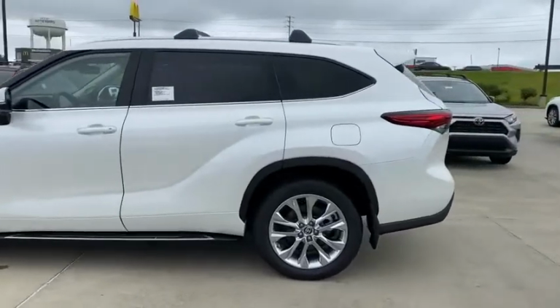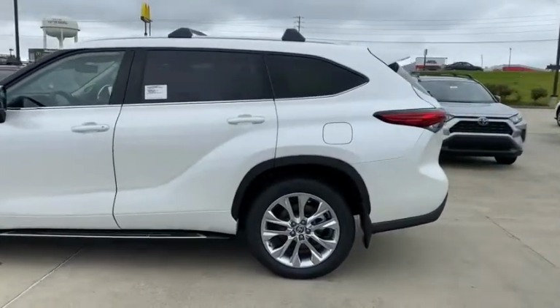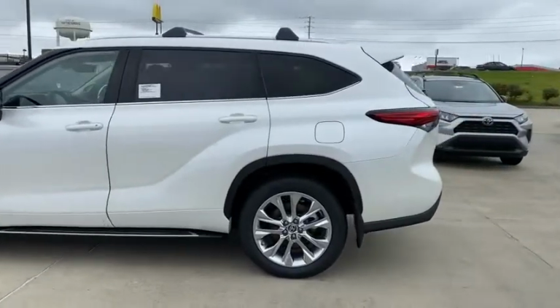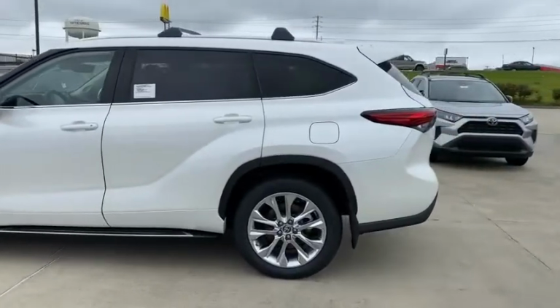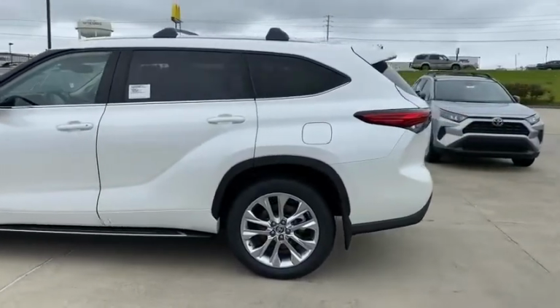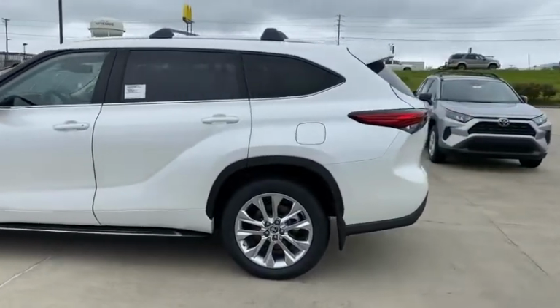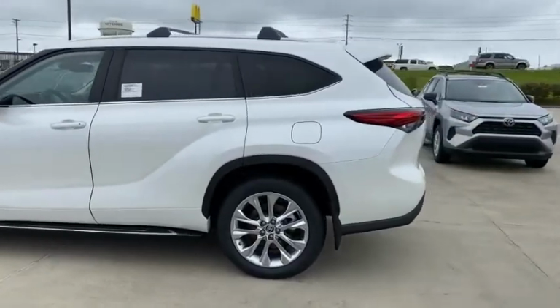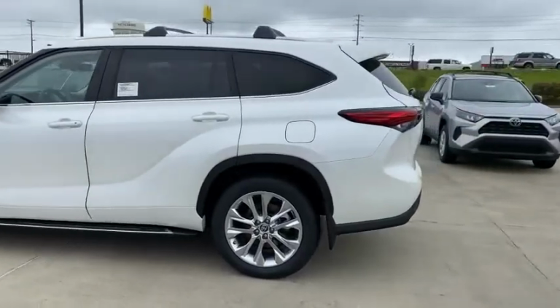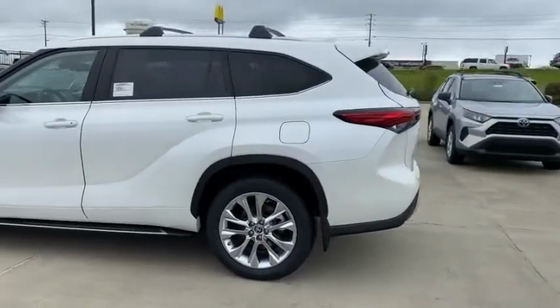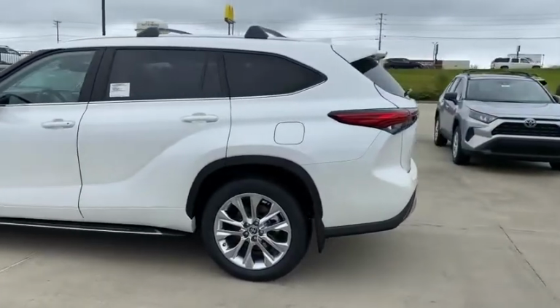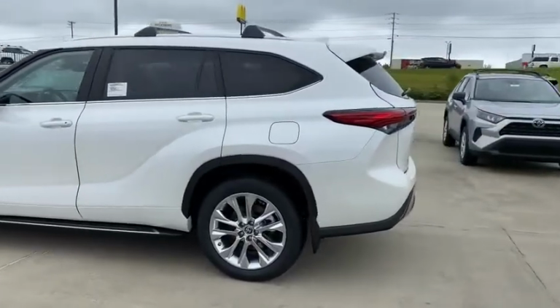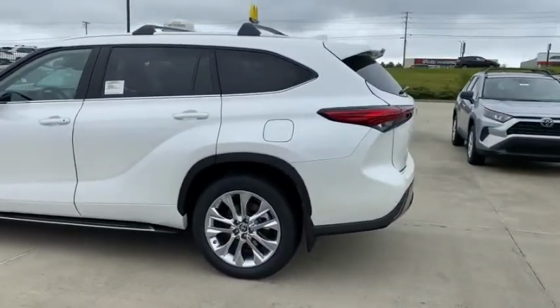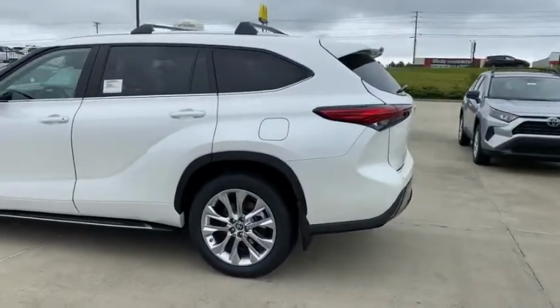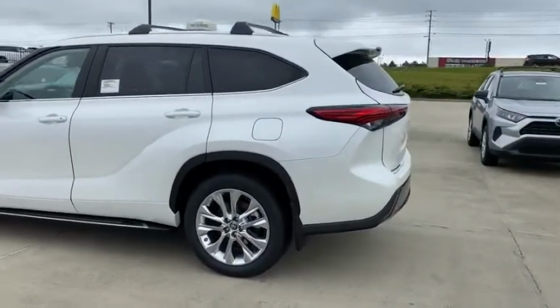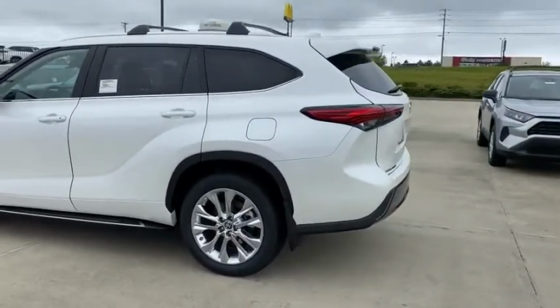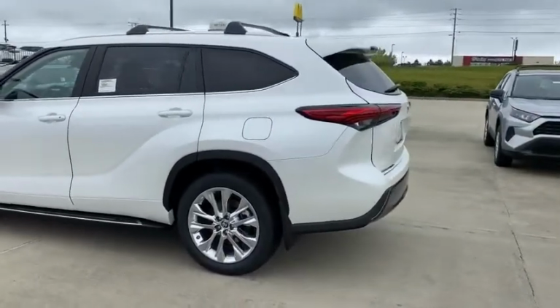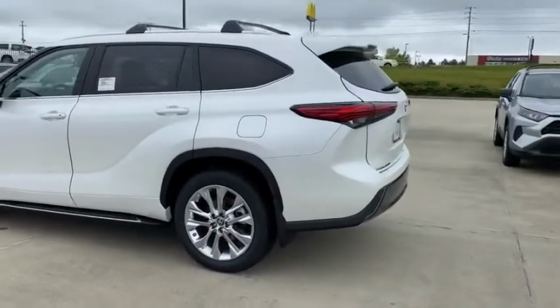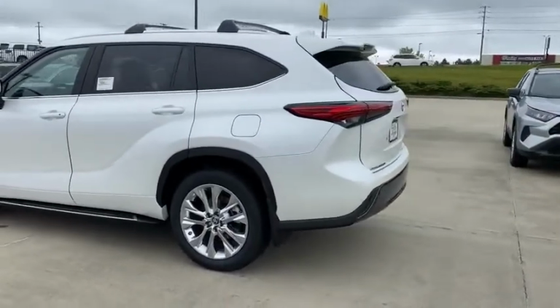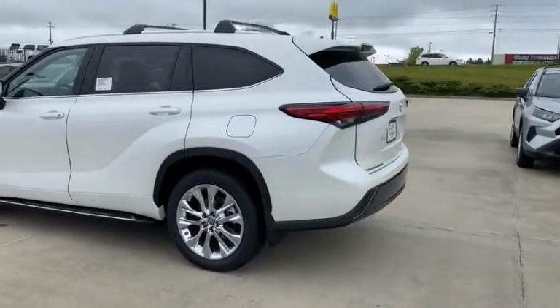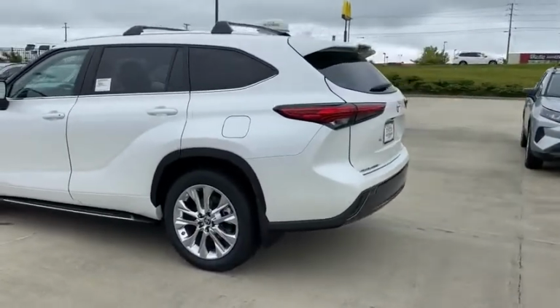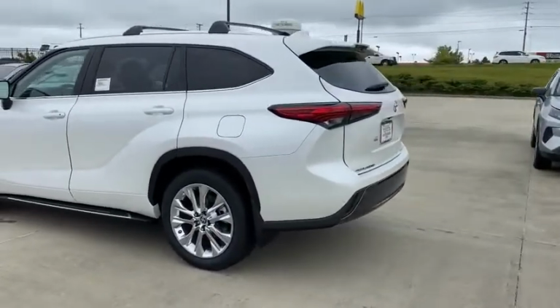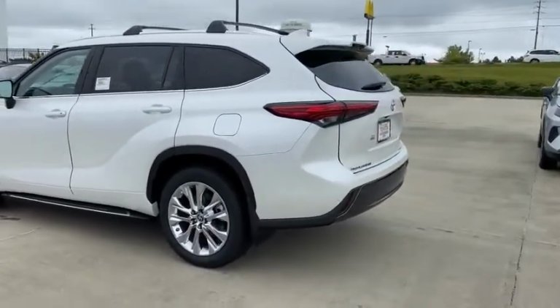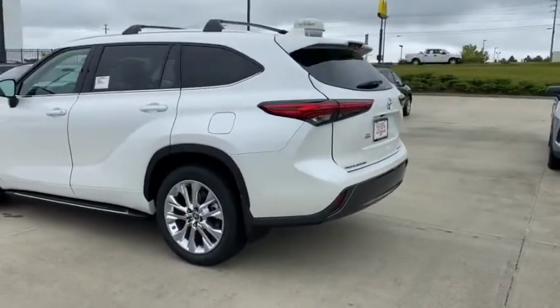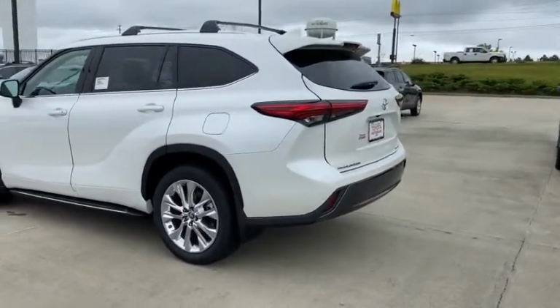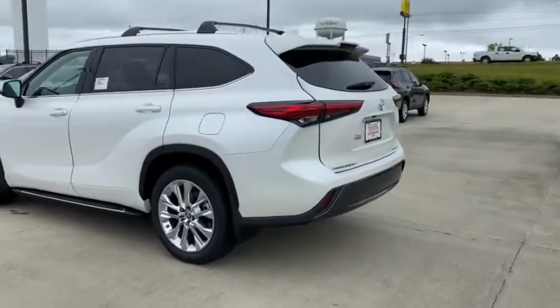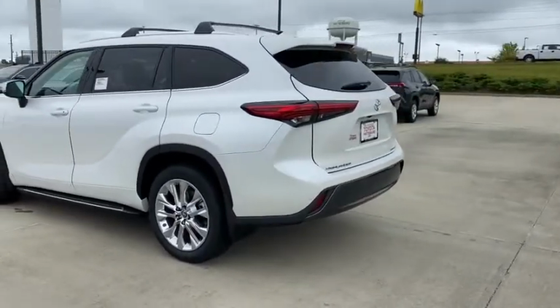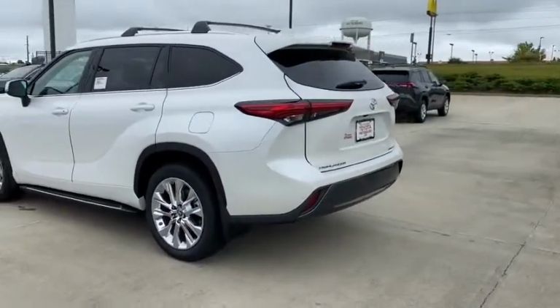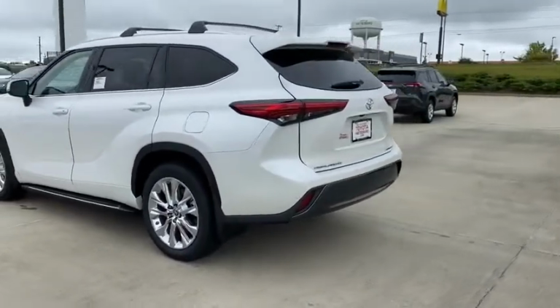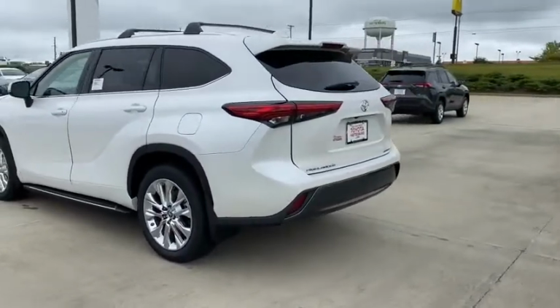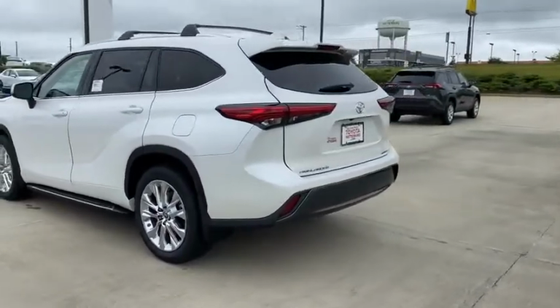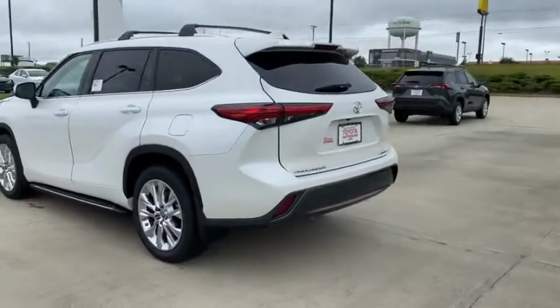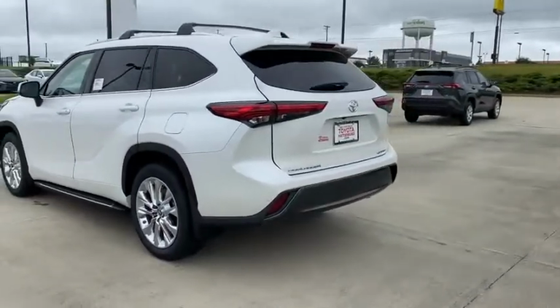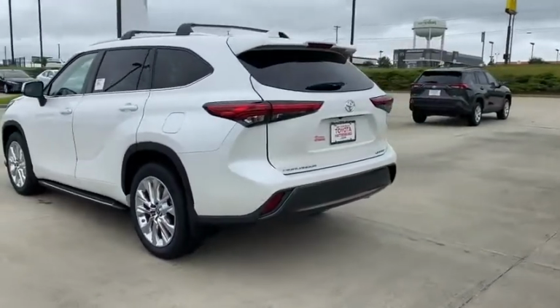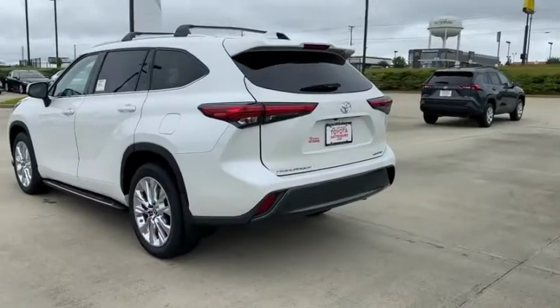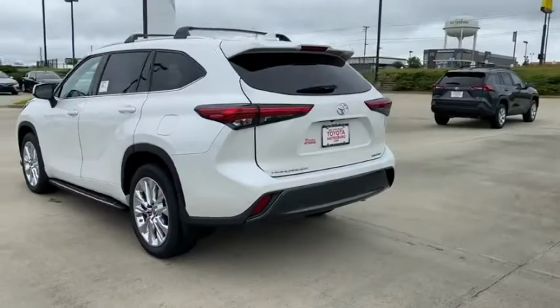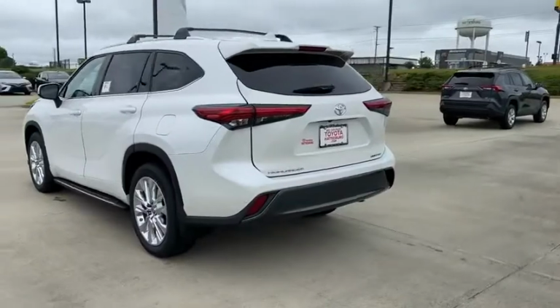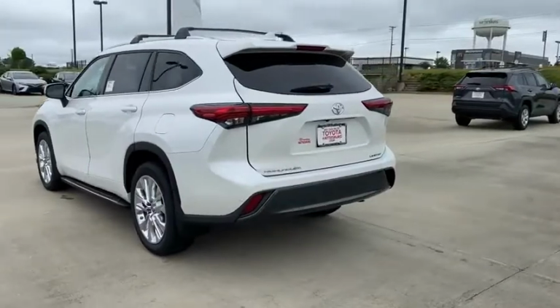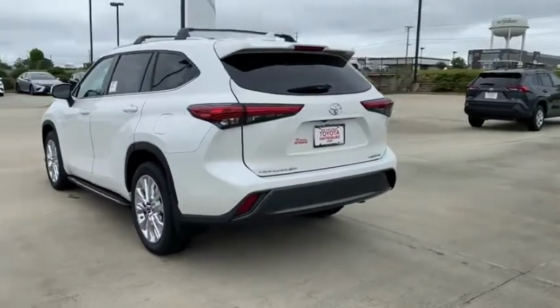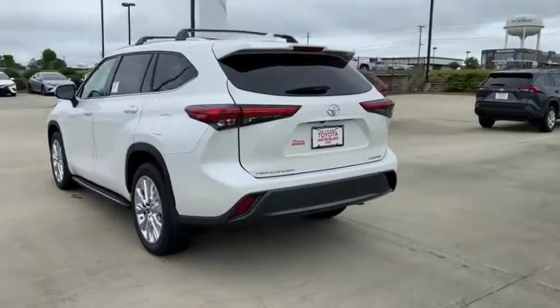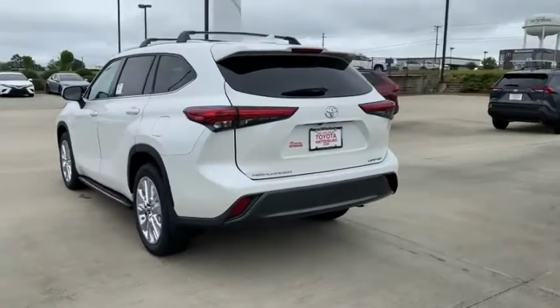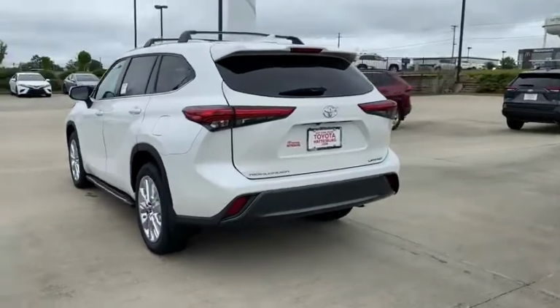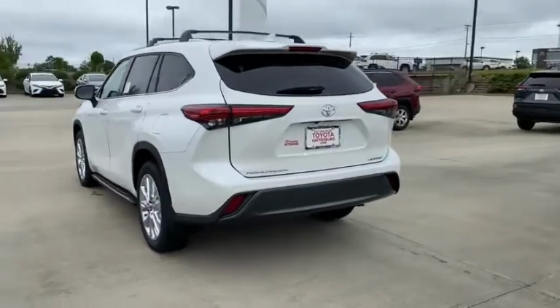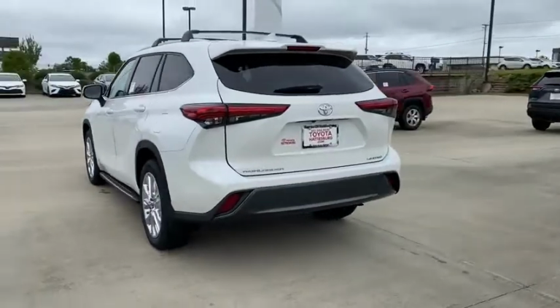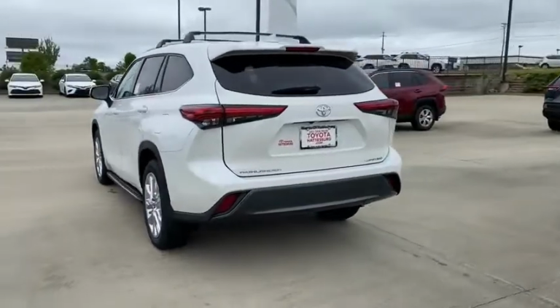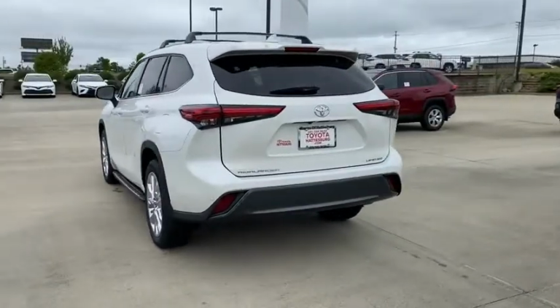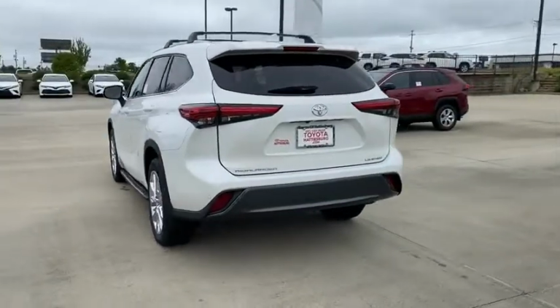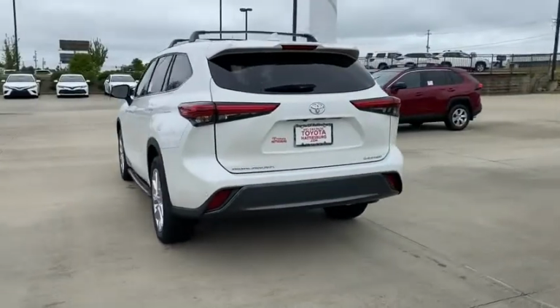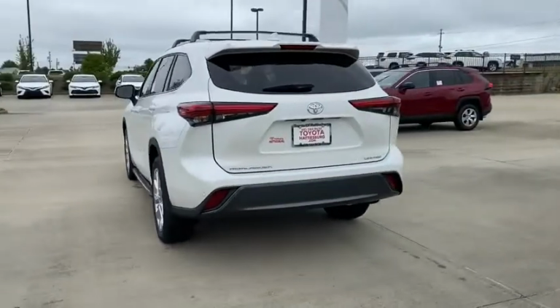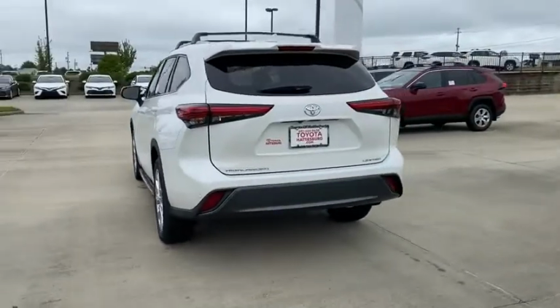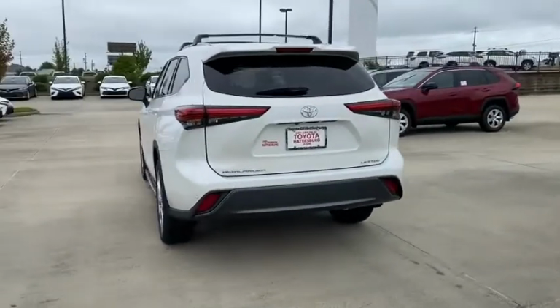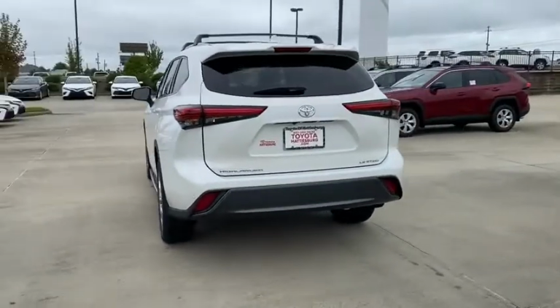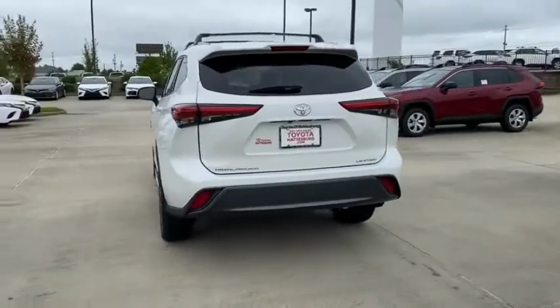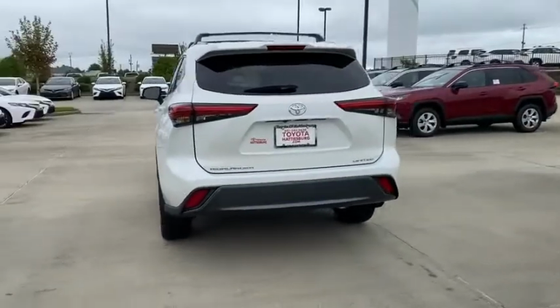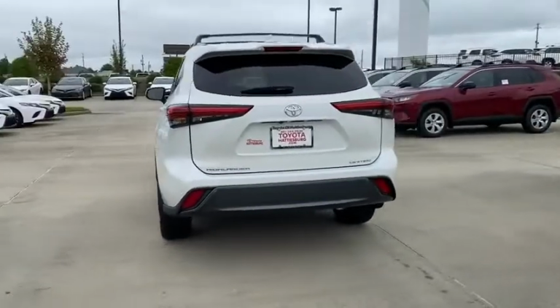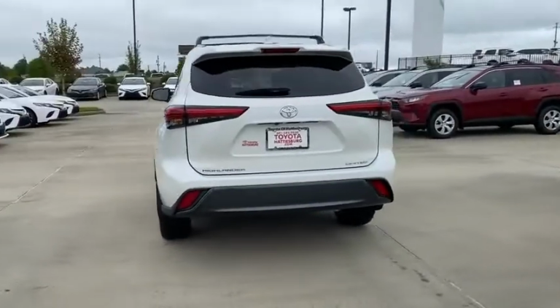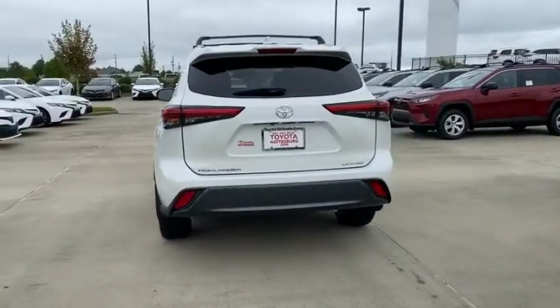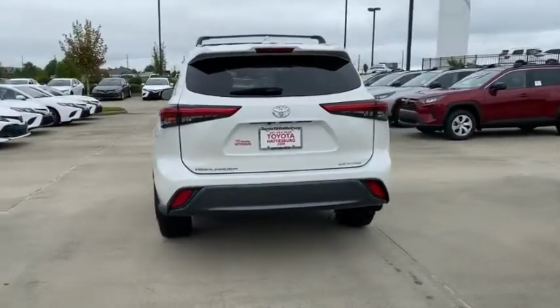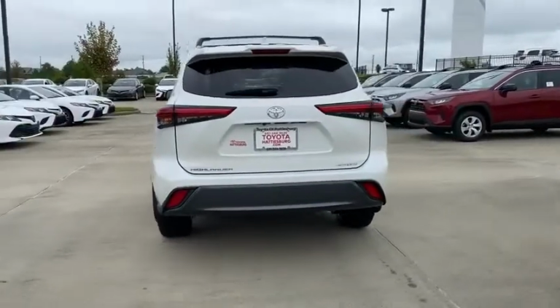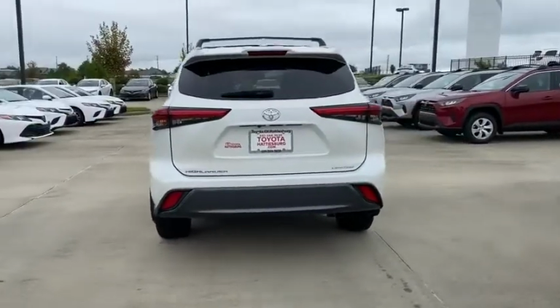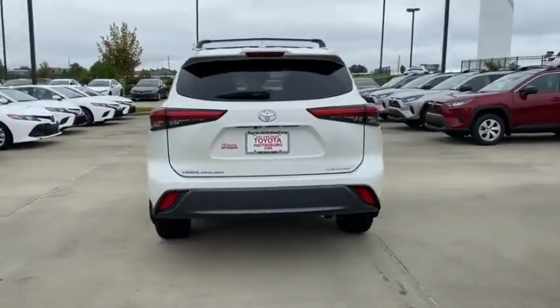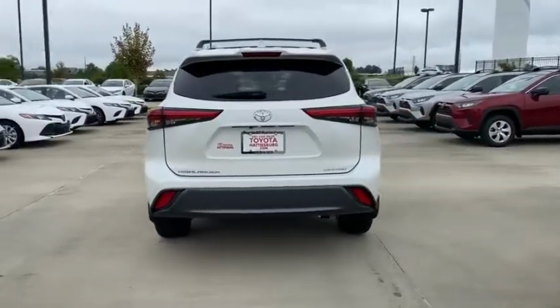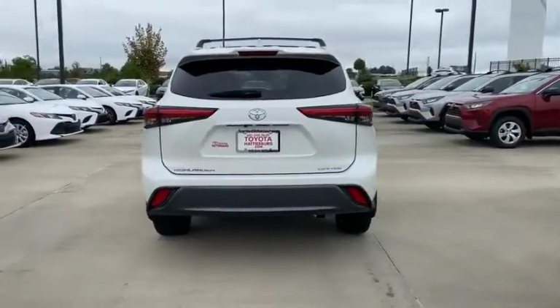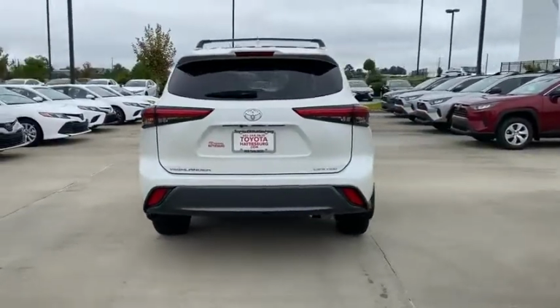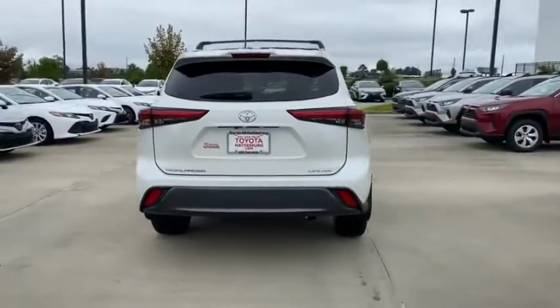A 2010 top safety pick, the Highlander is where substance meets style. Your new ride is just a phone call away.